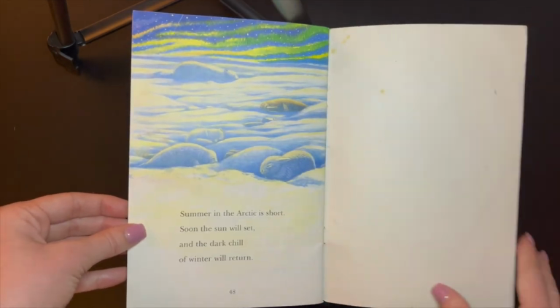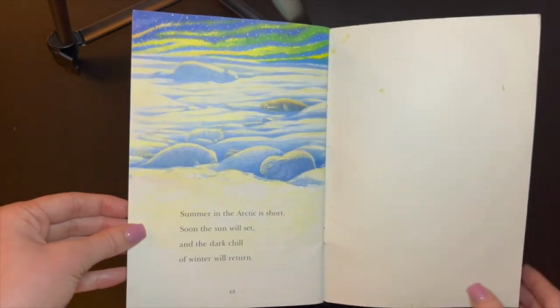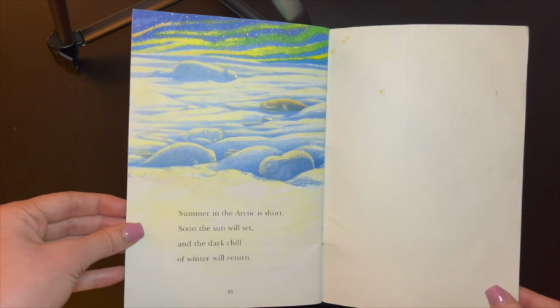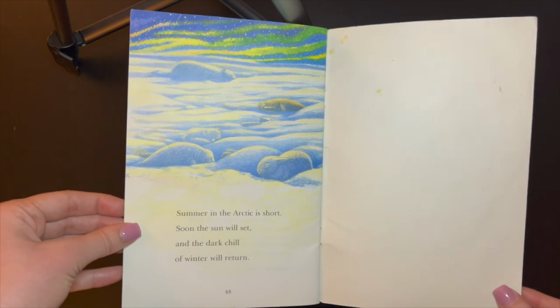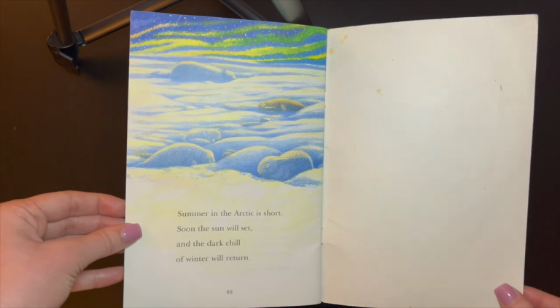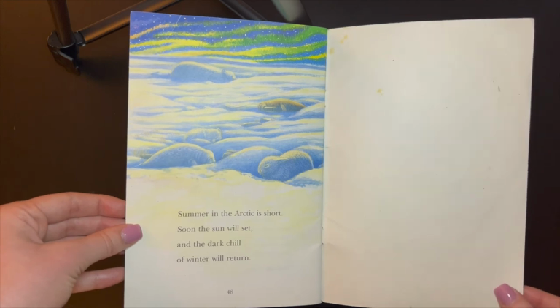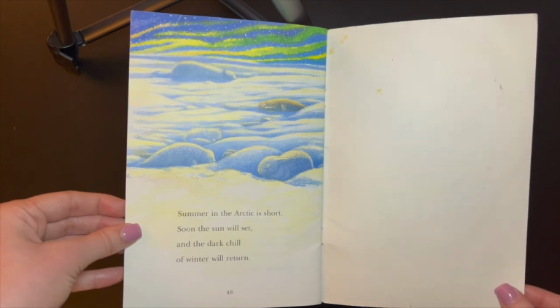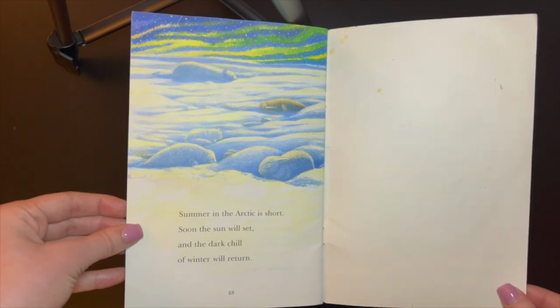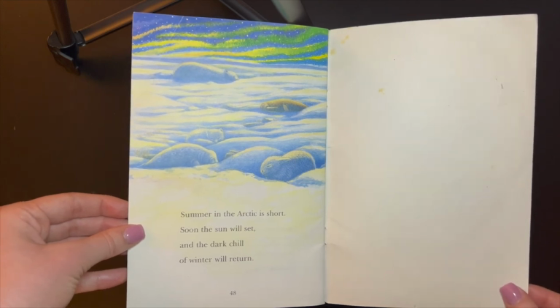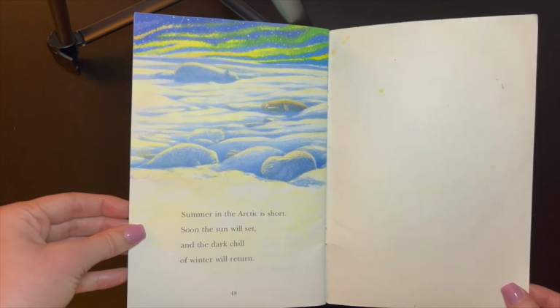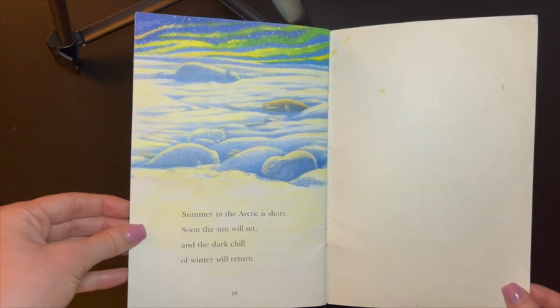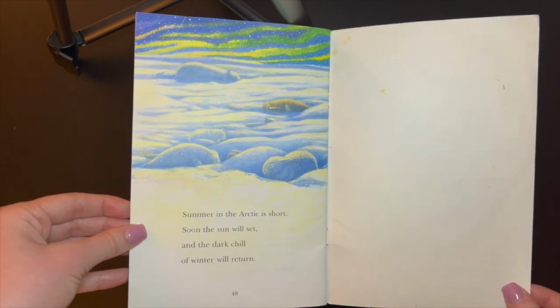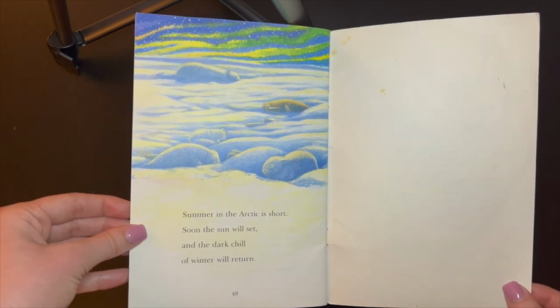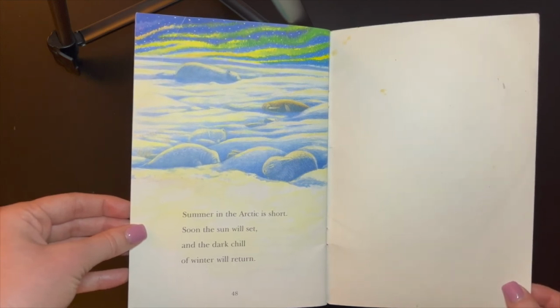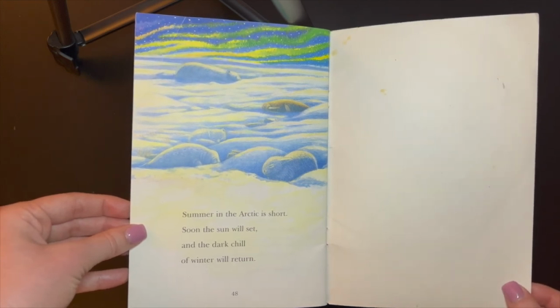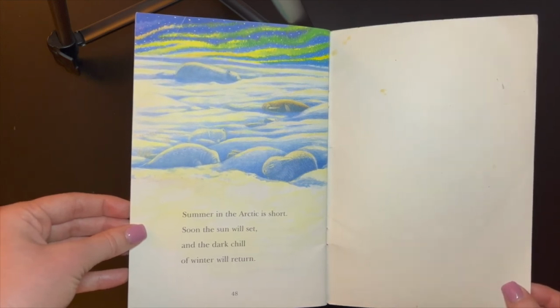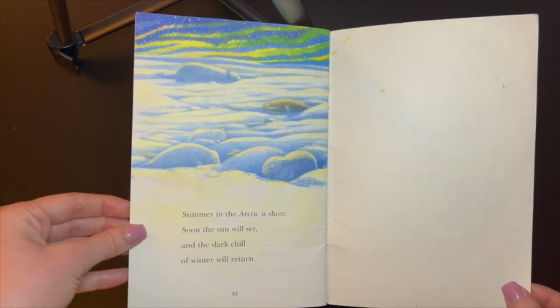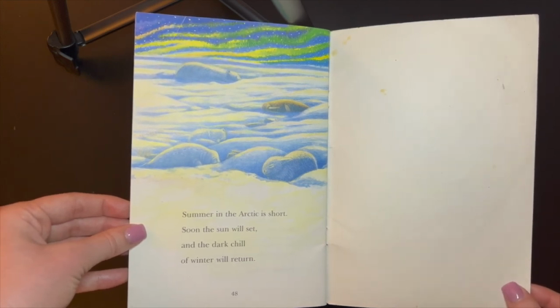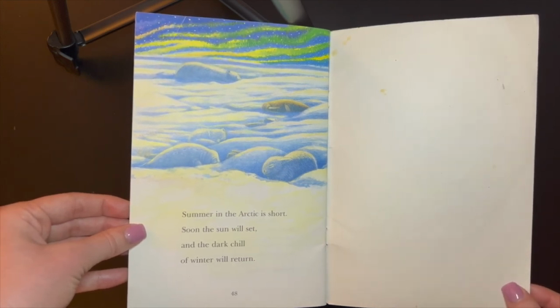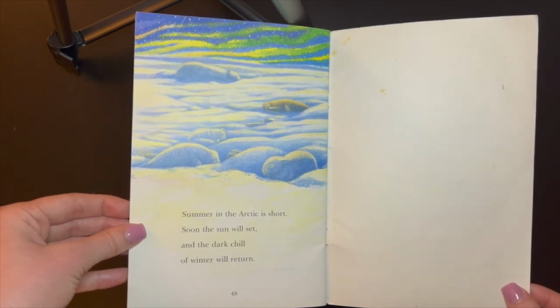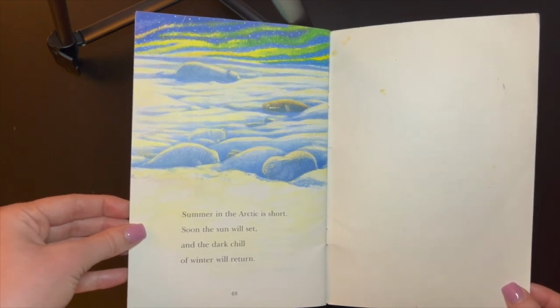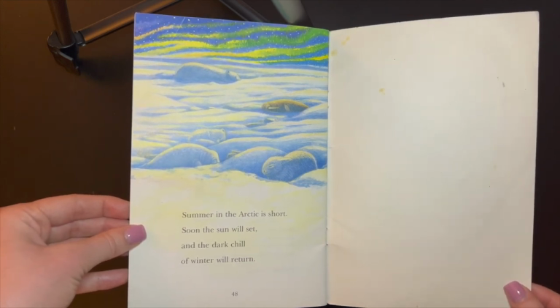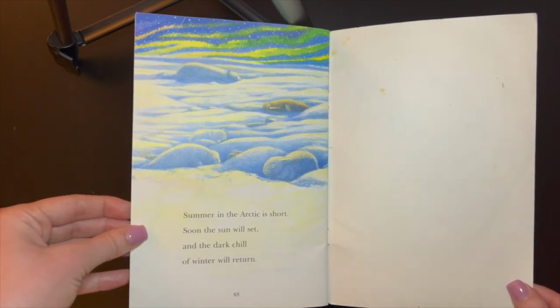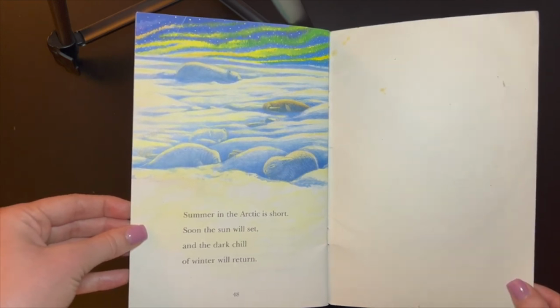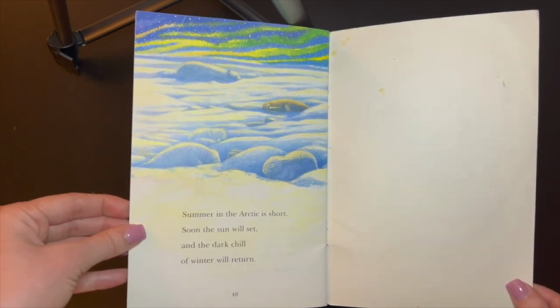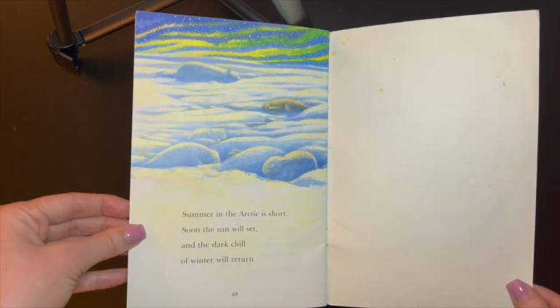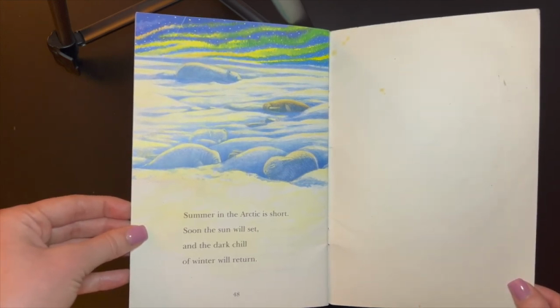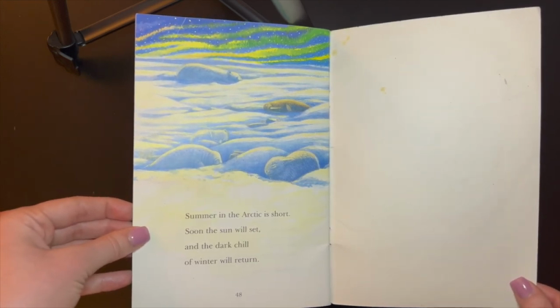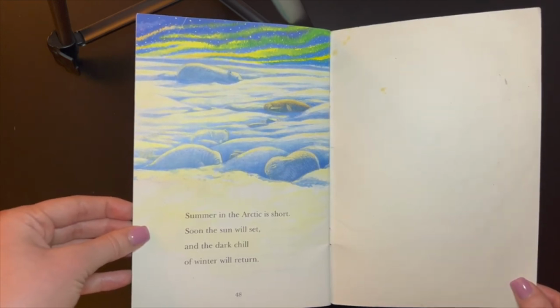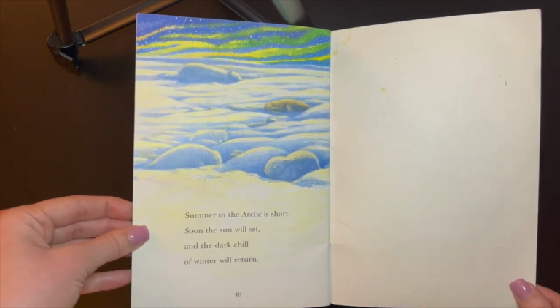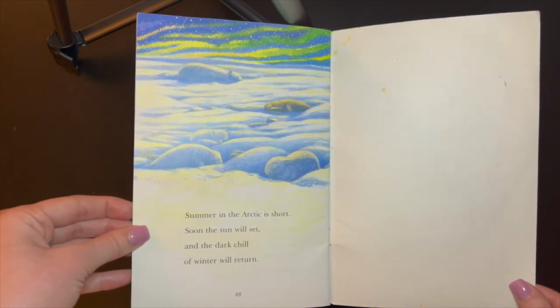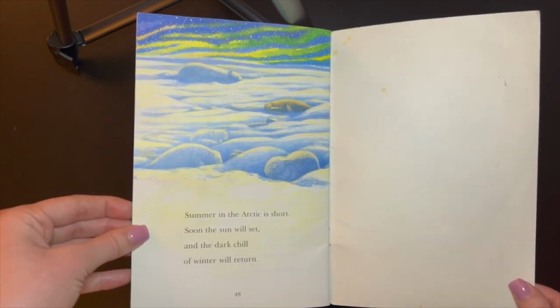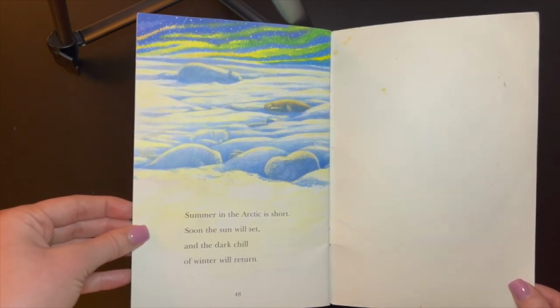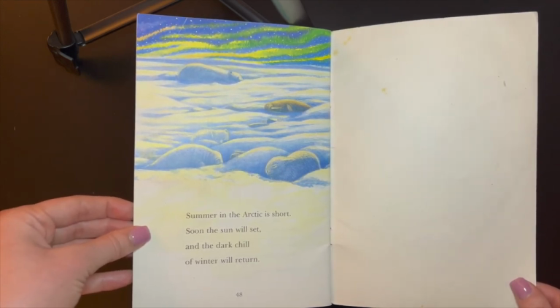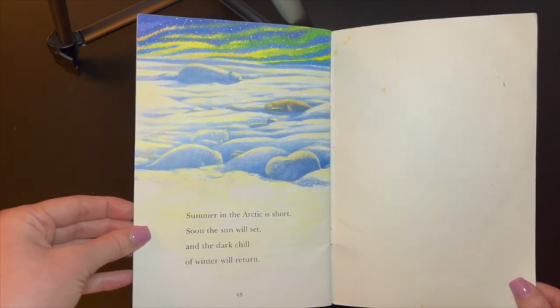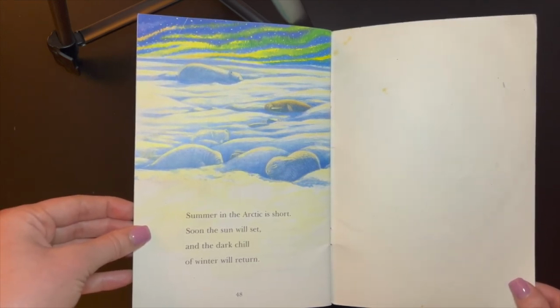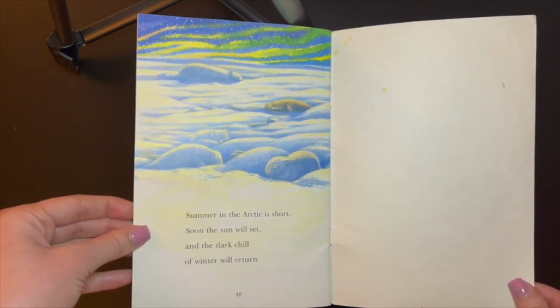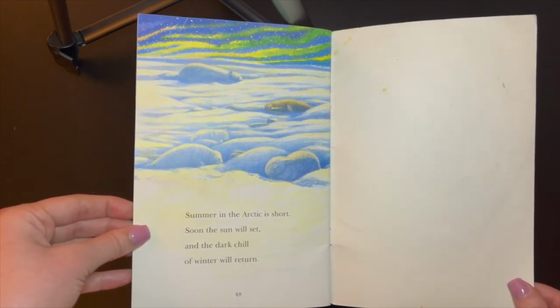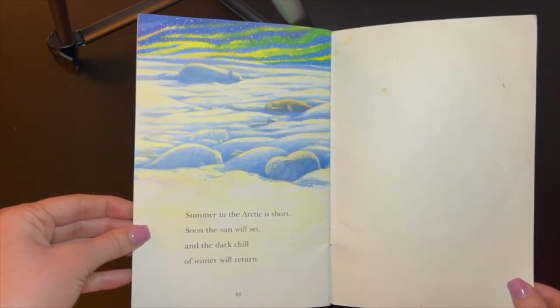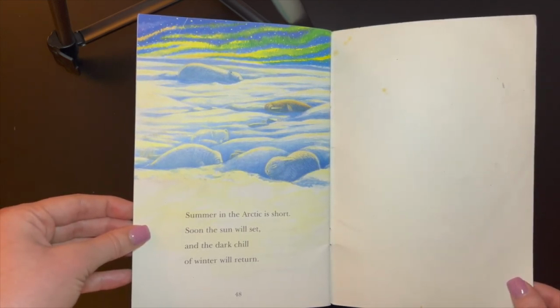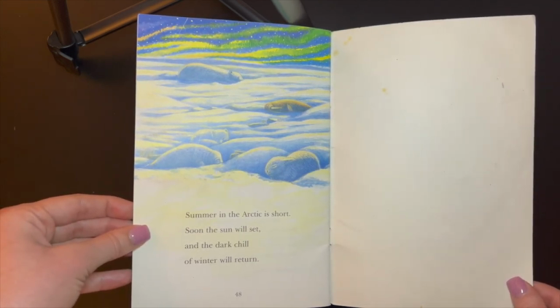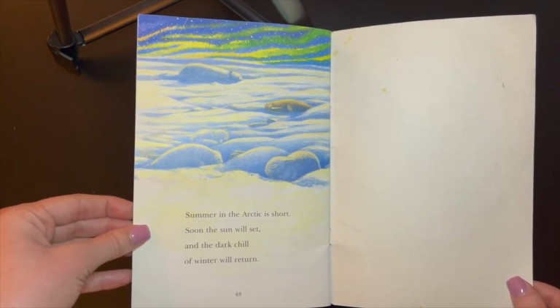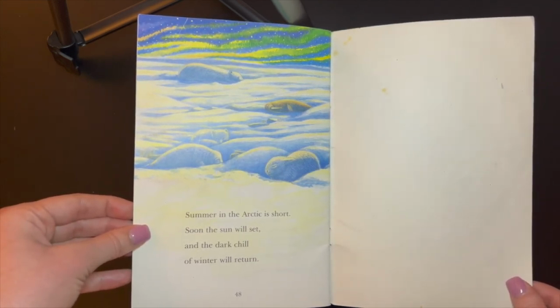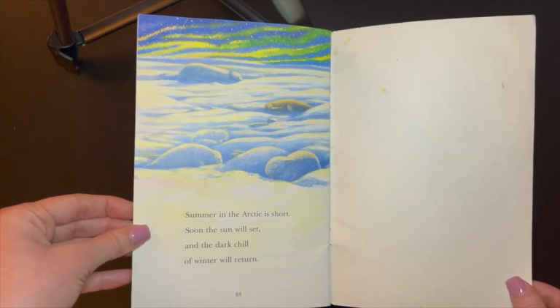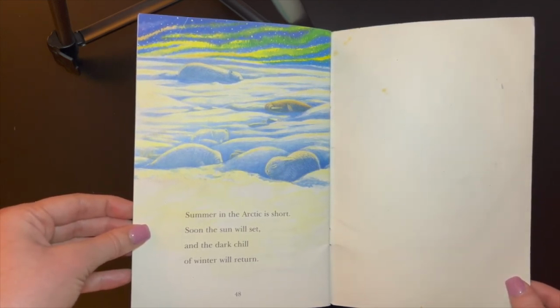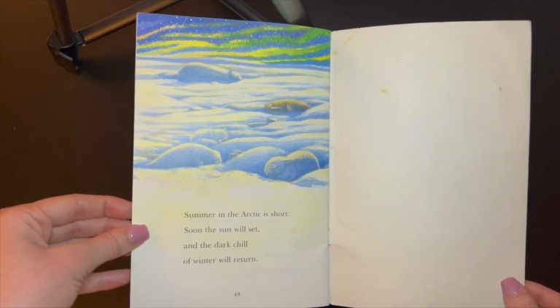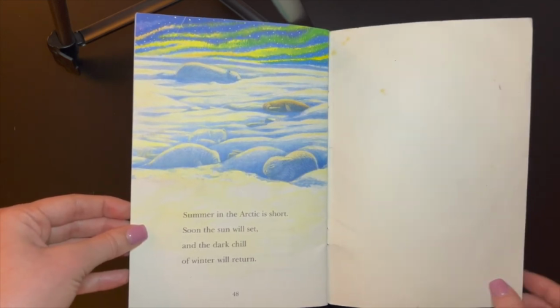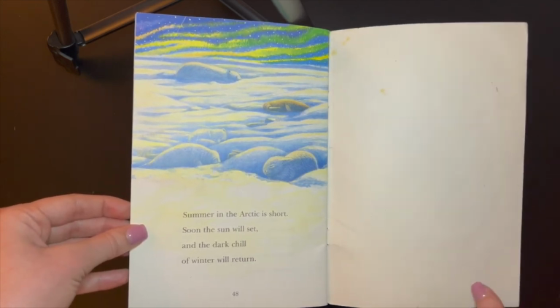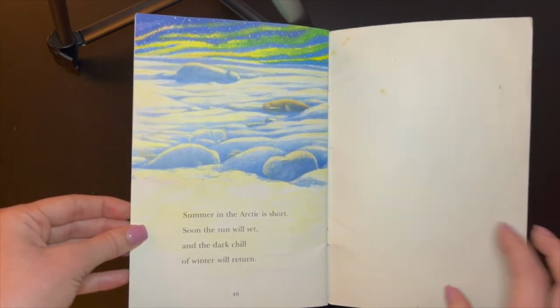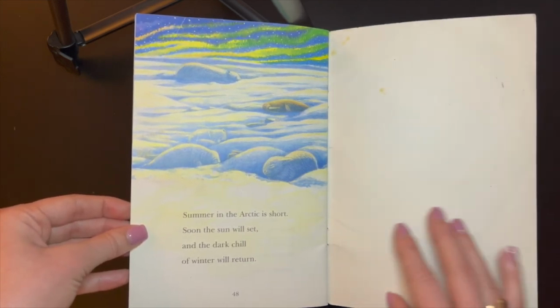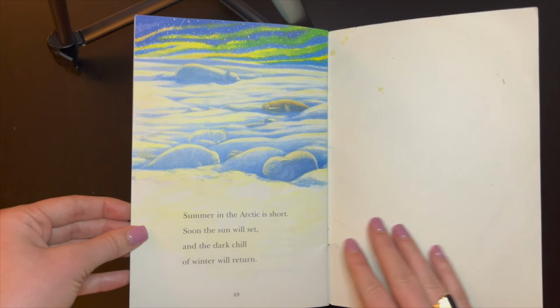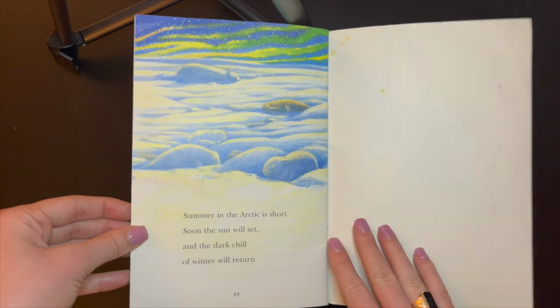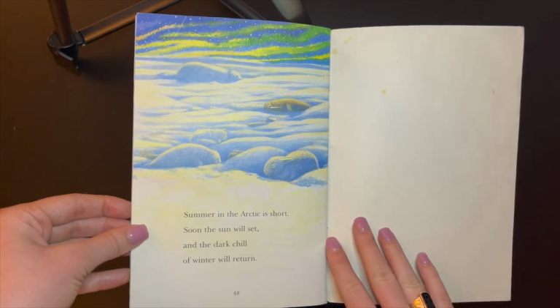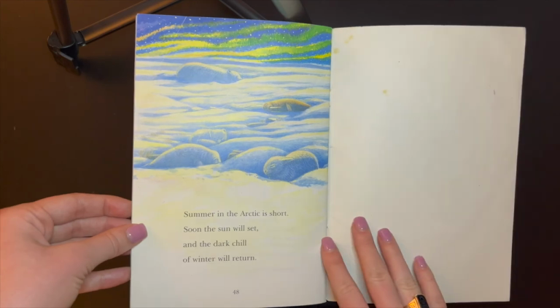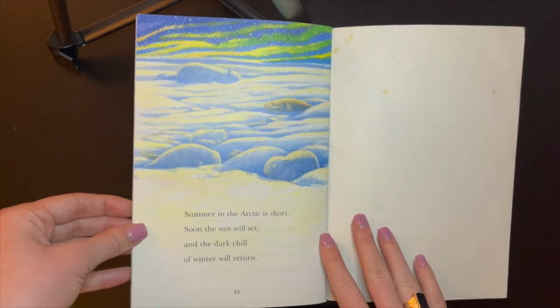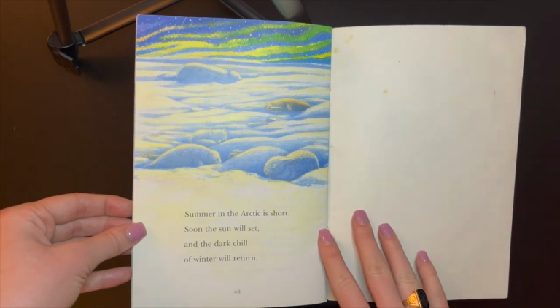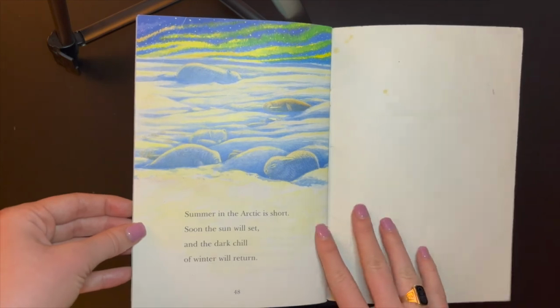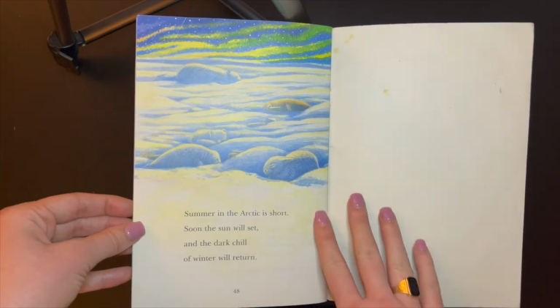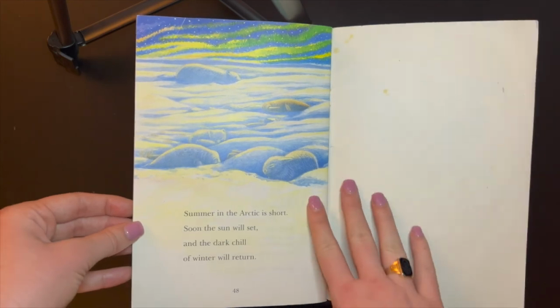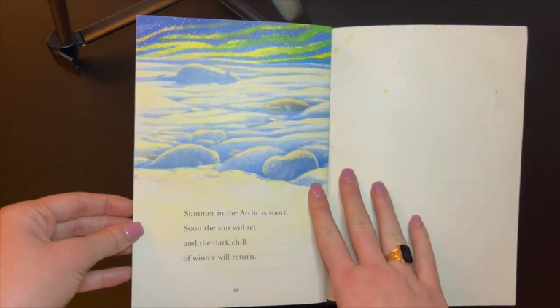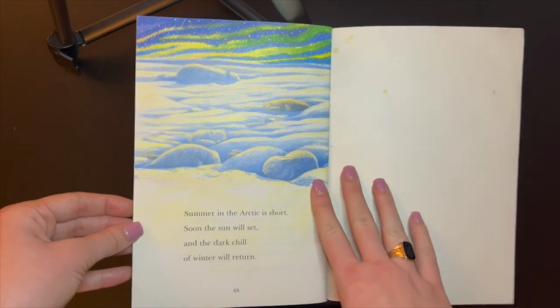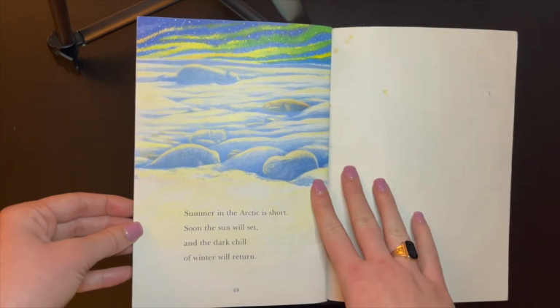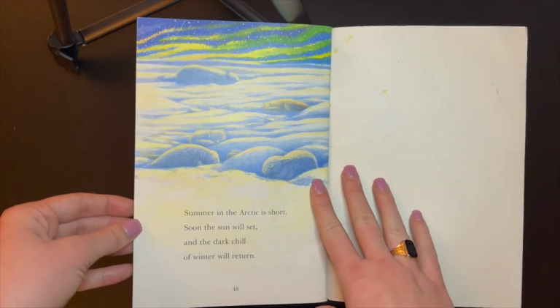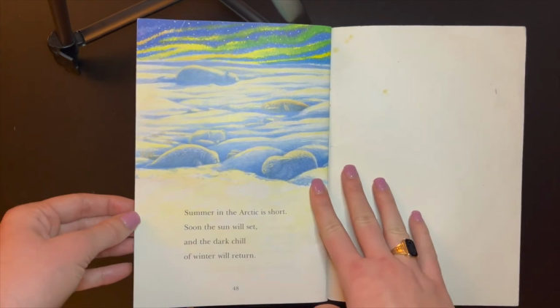Summer in the Arctic is short. Soon the sun will set, and the dark chill of winter will return.